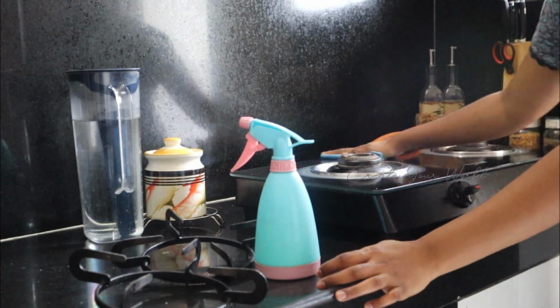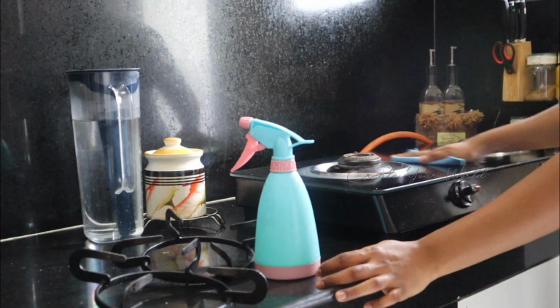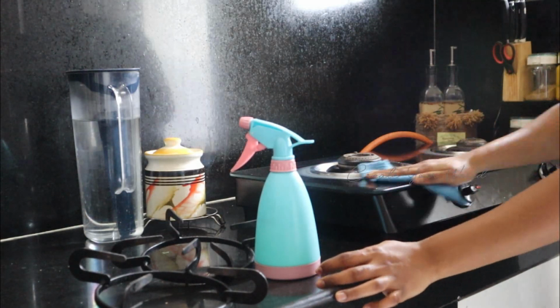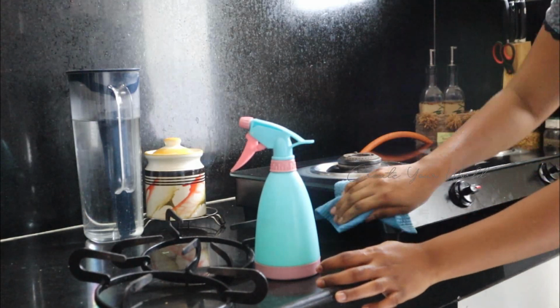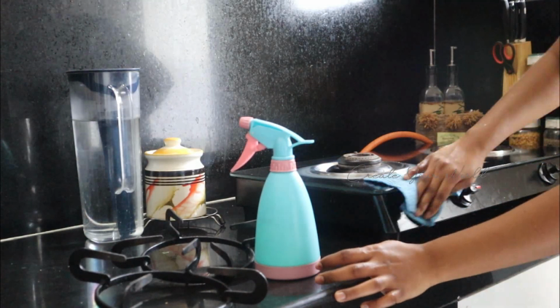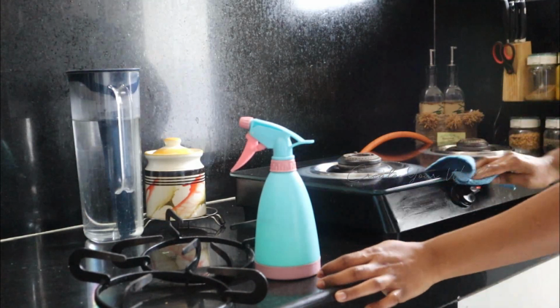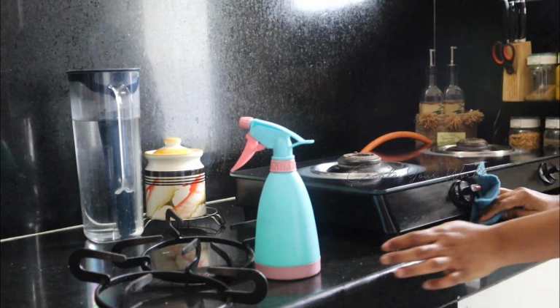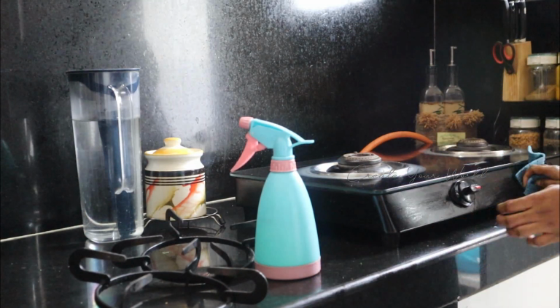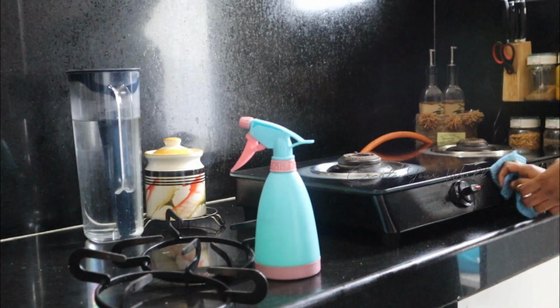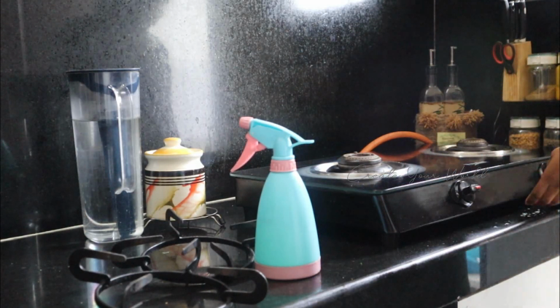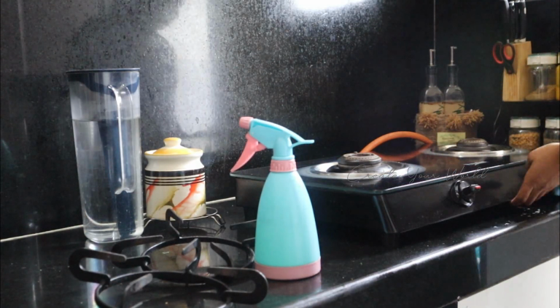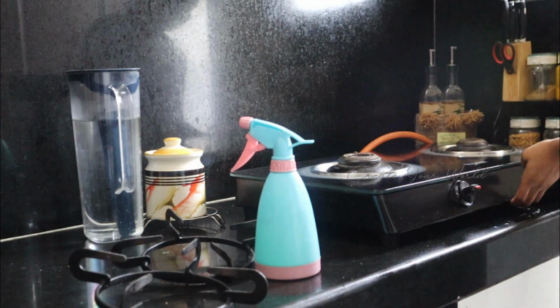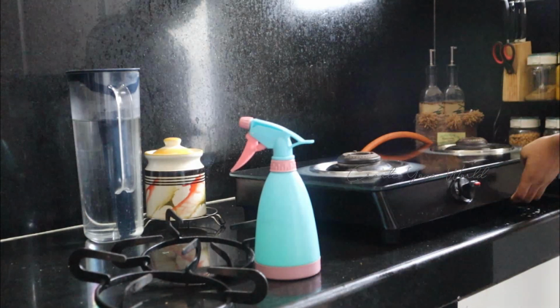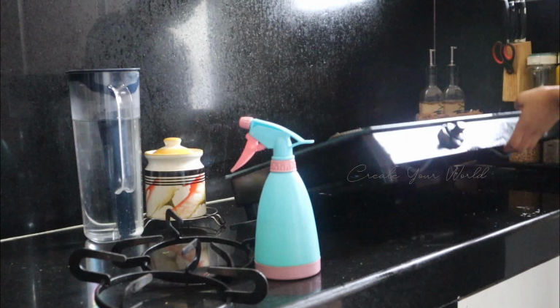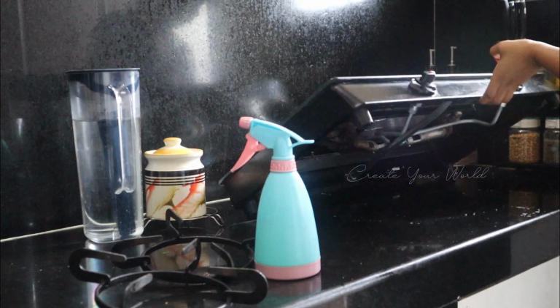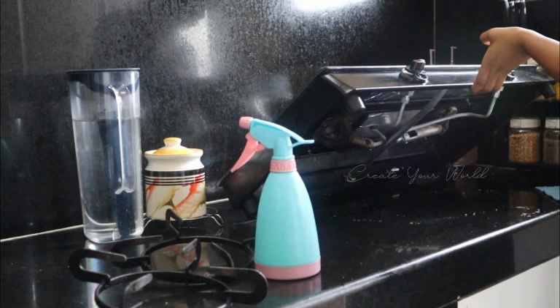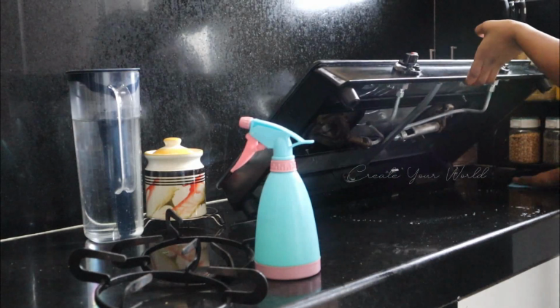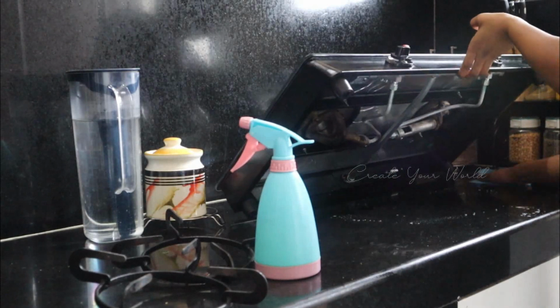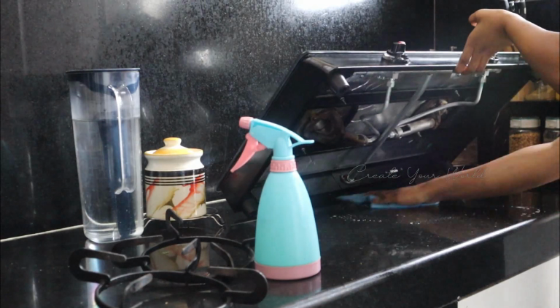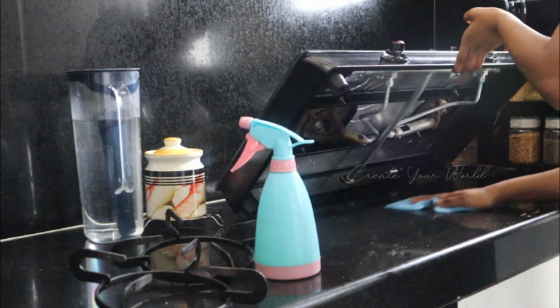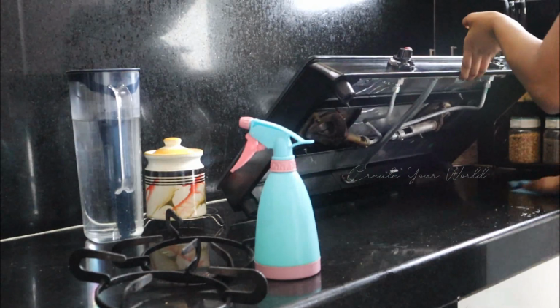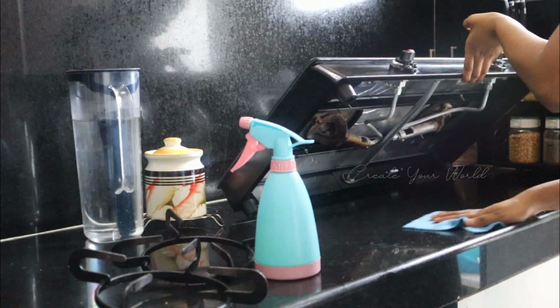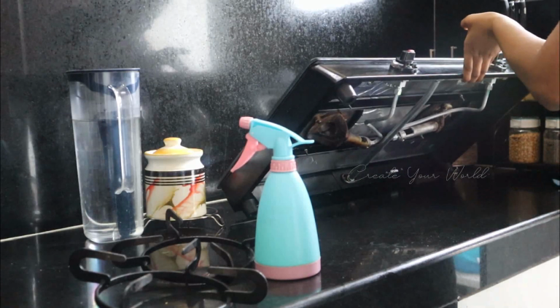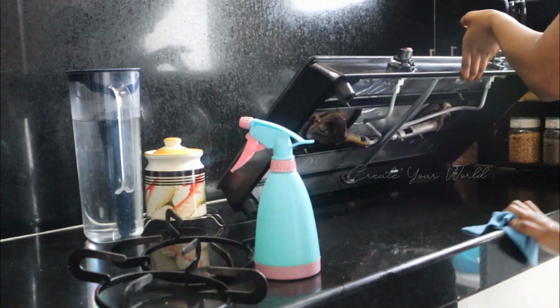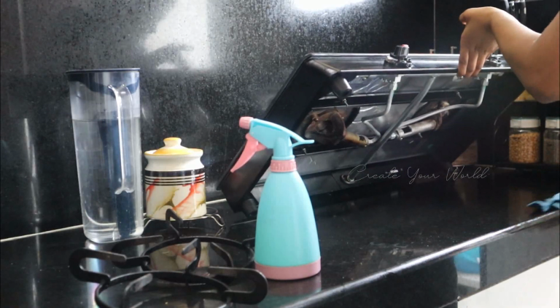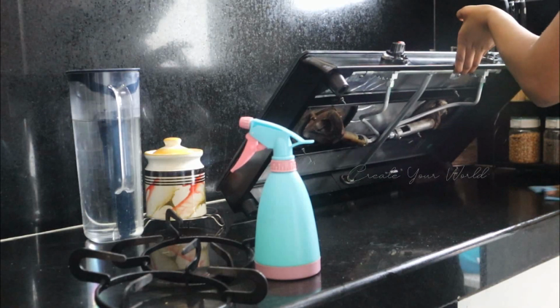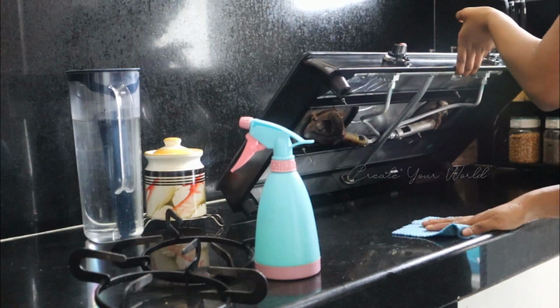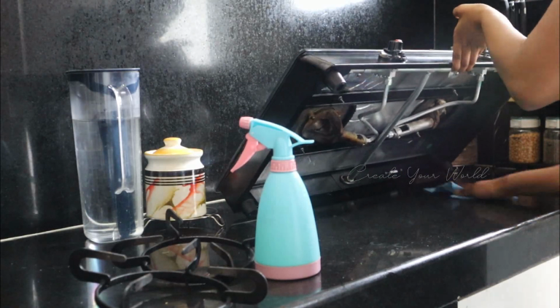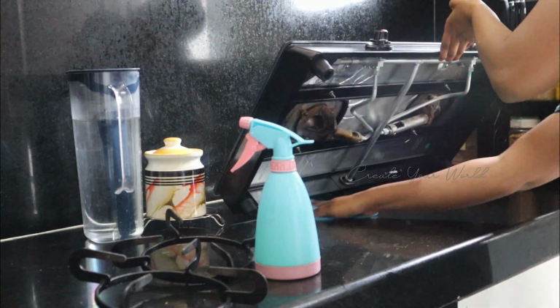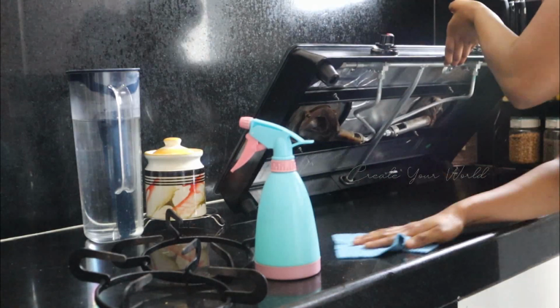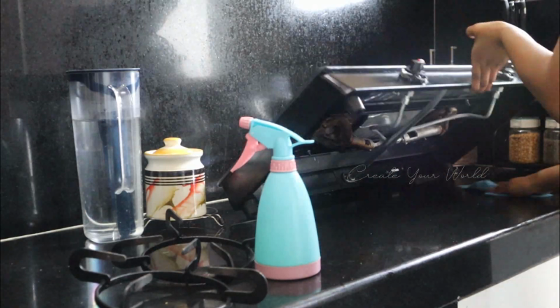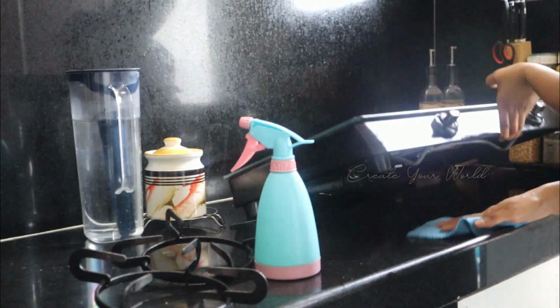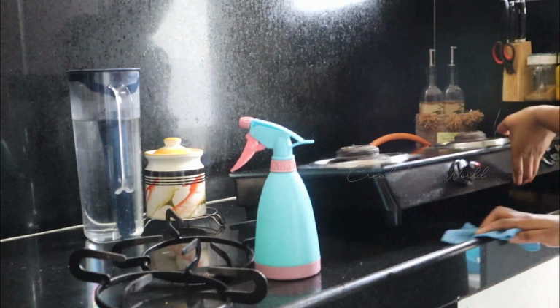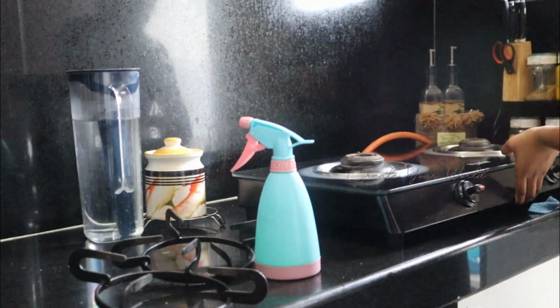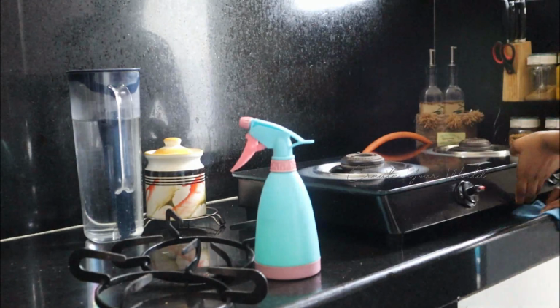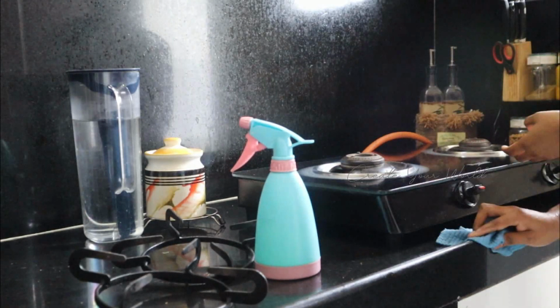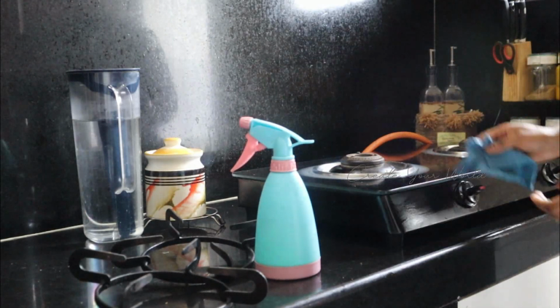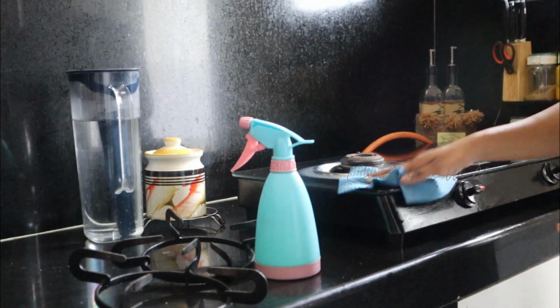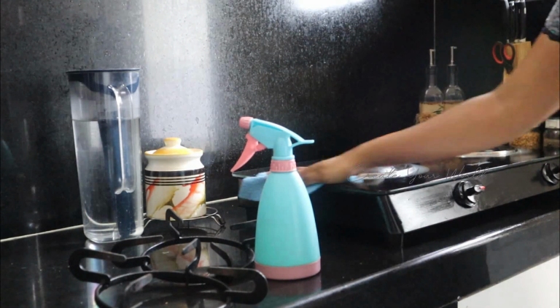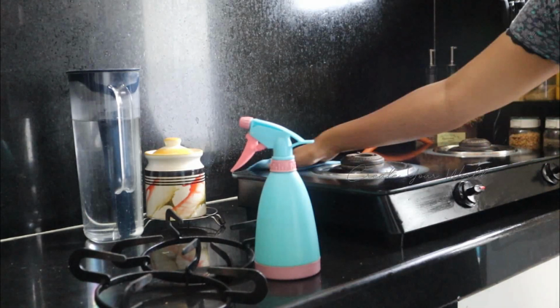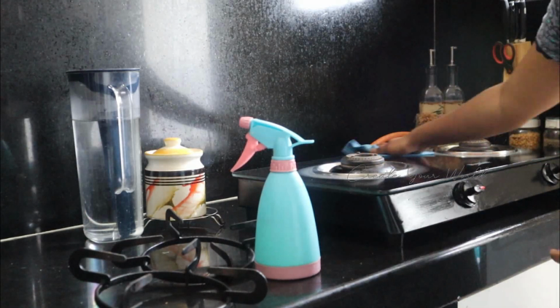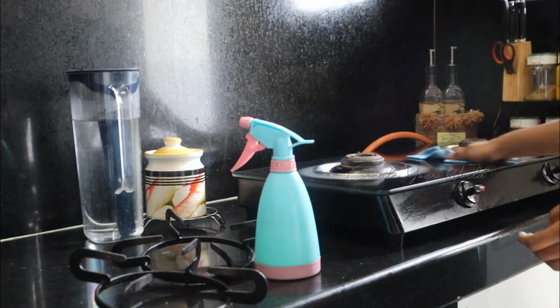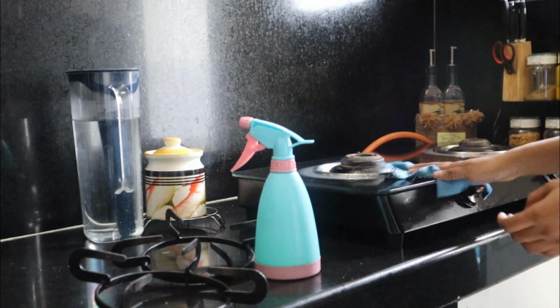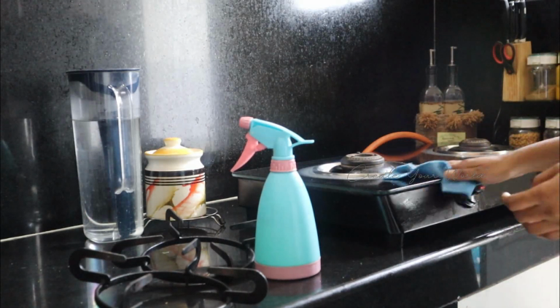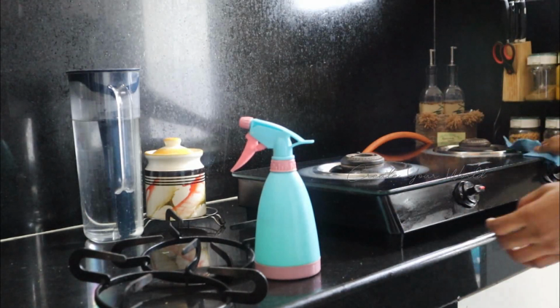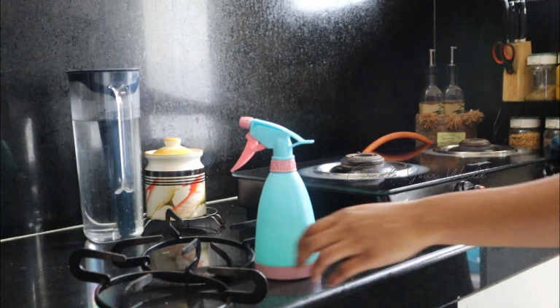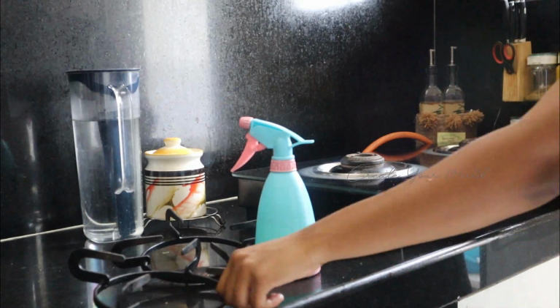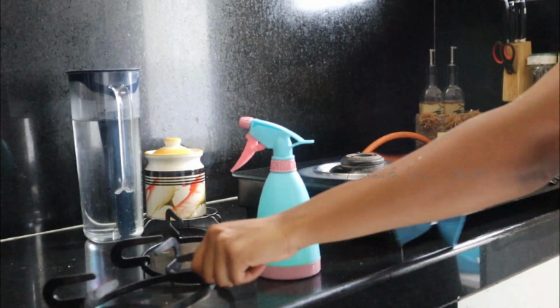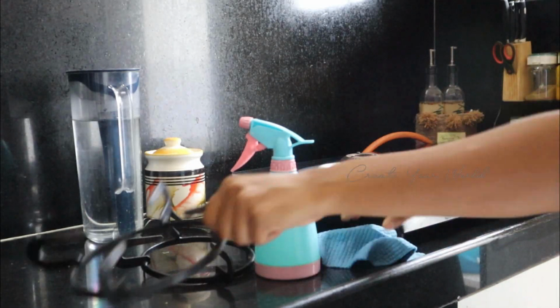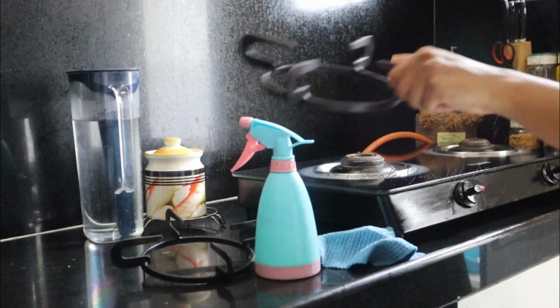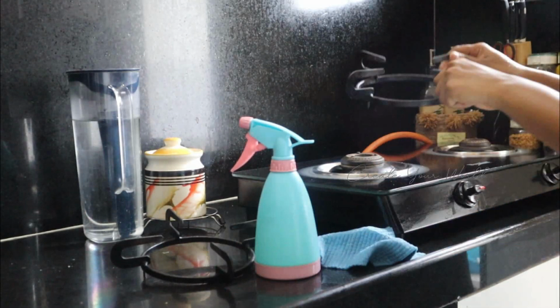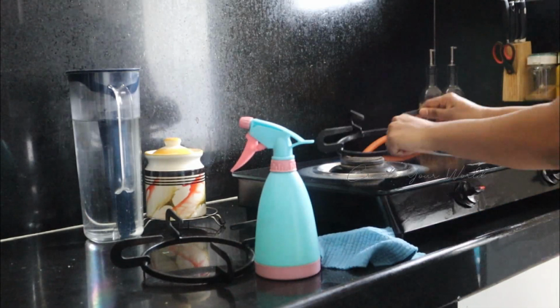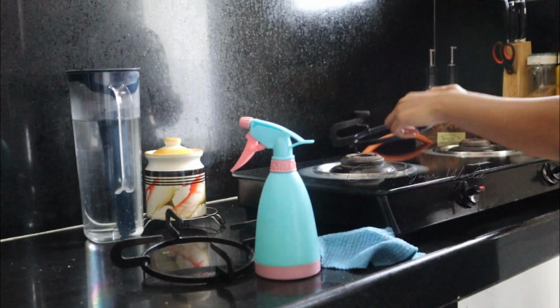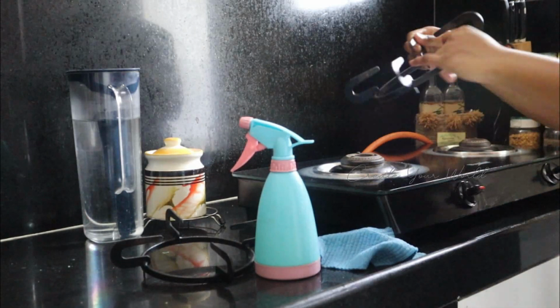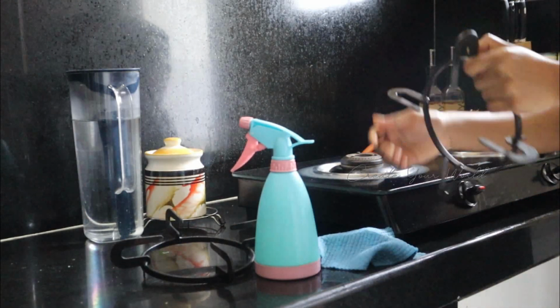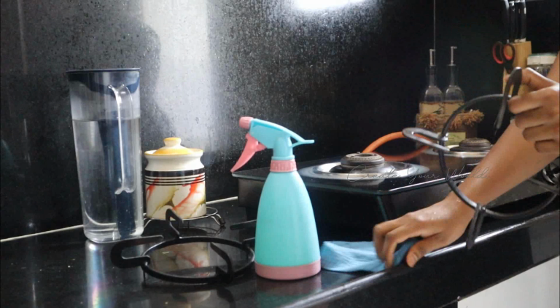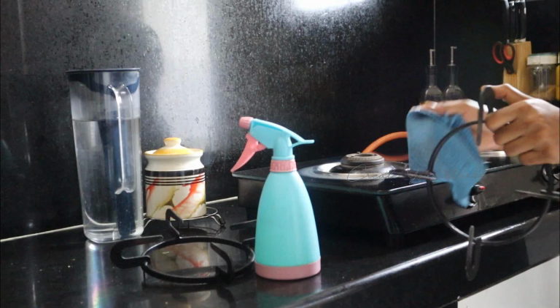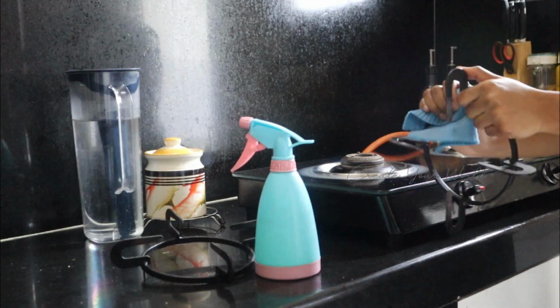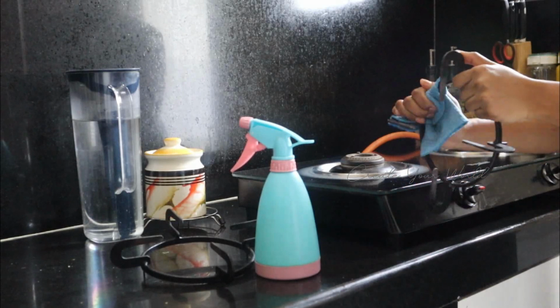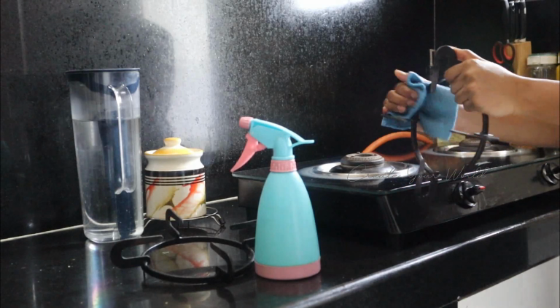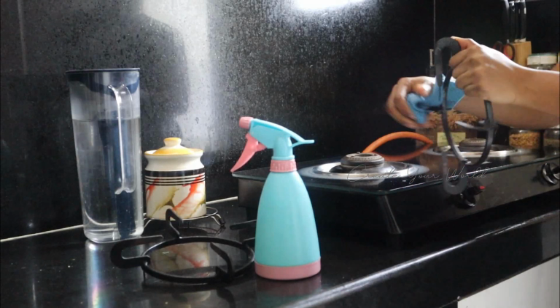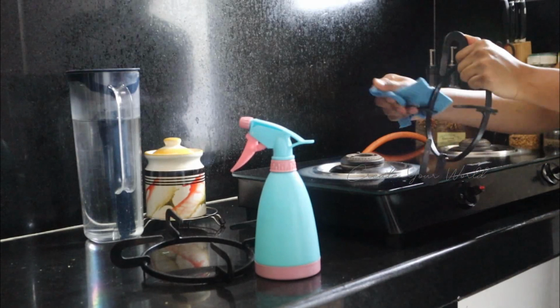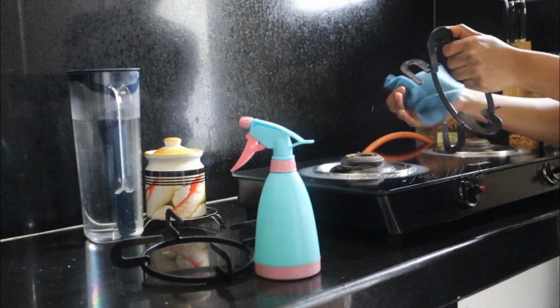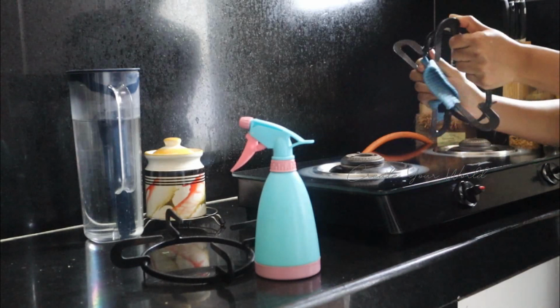I will show you the solution. If you are using an all-purpose cleaner, you can use it on the countertop. You can see the link in the description box.